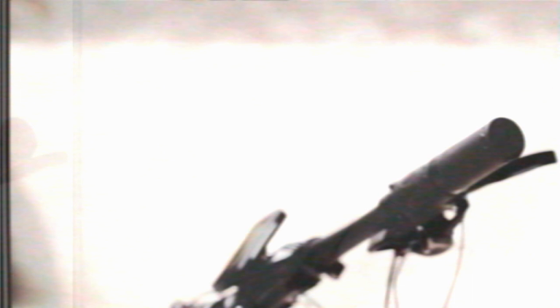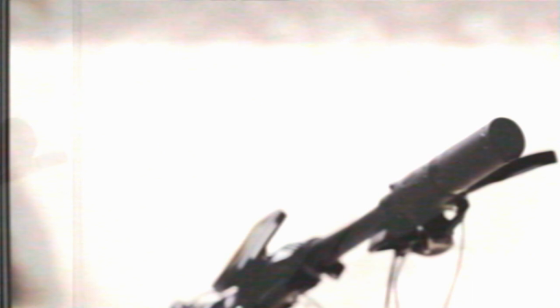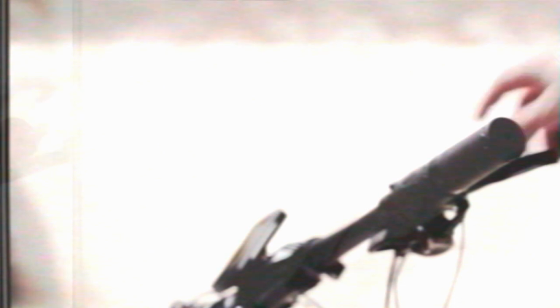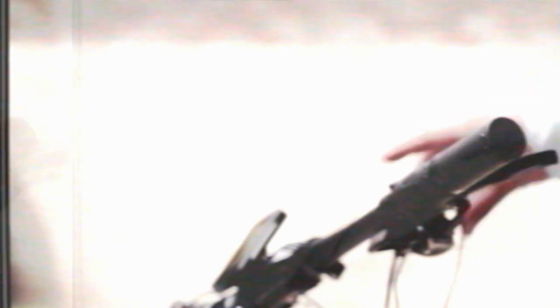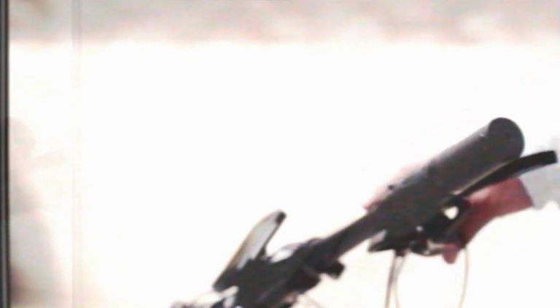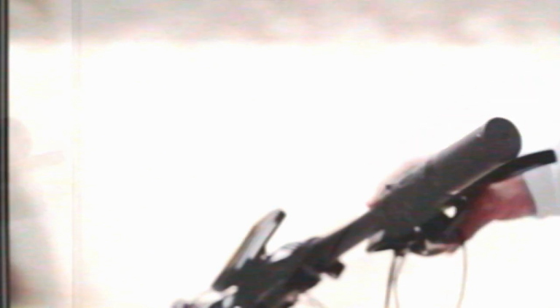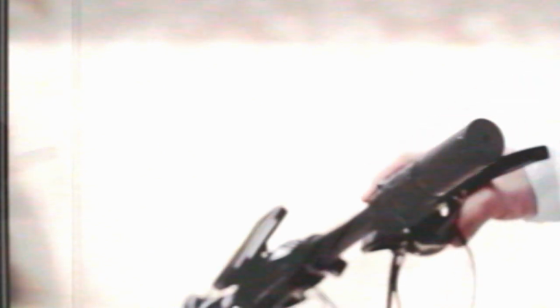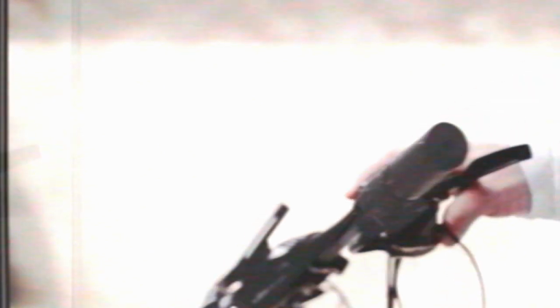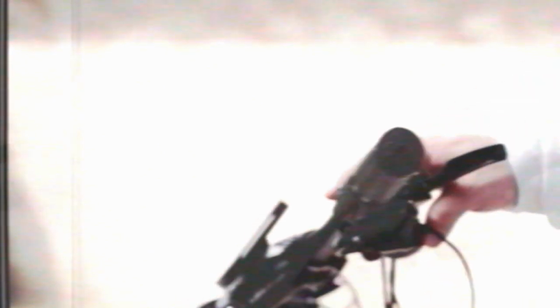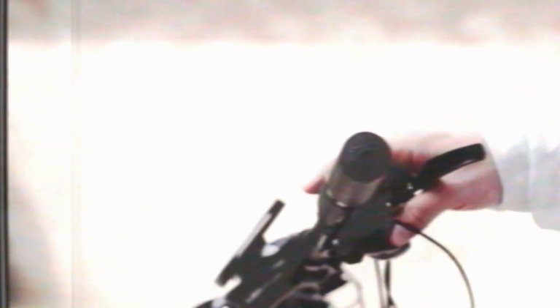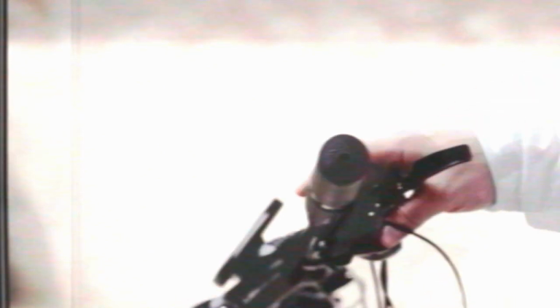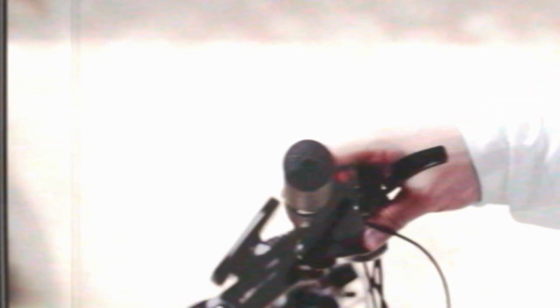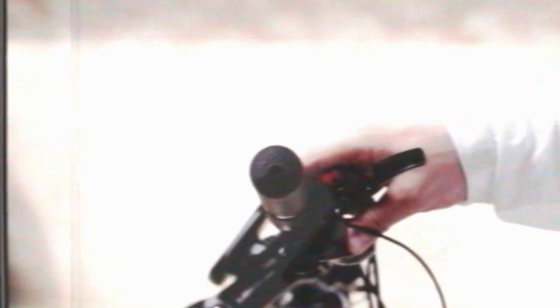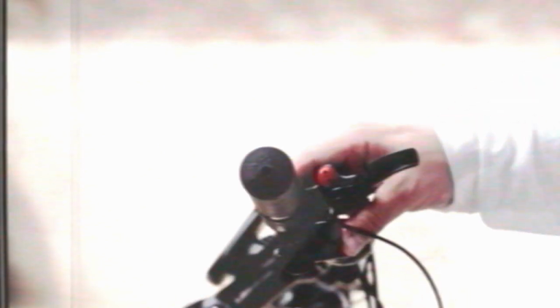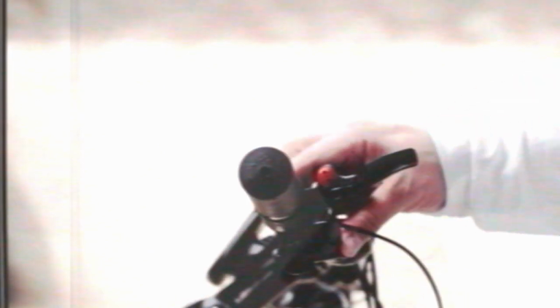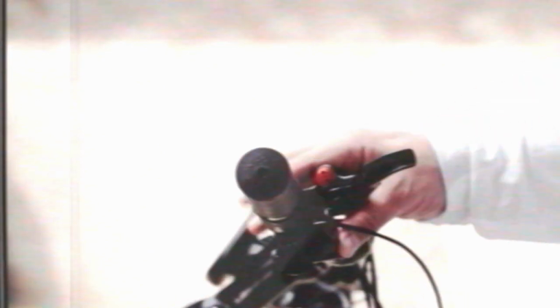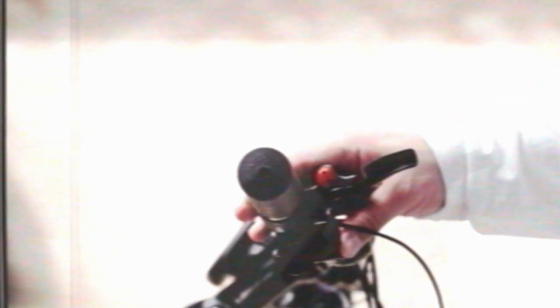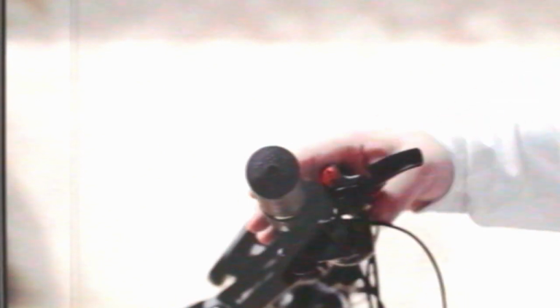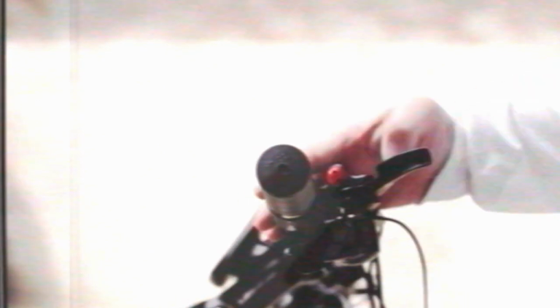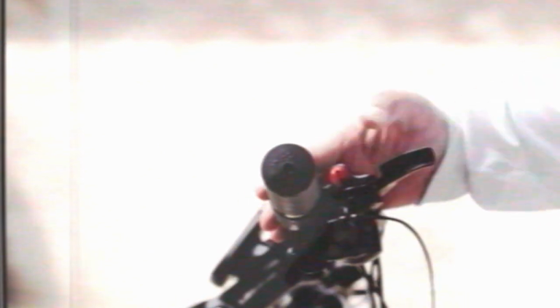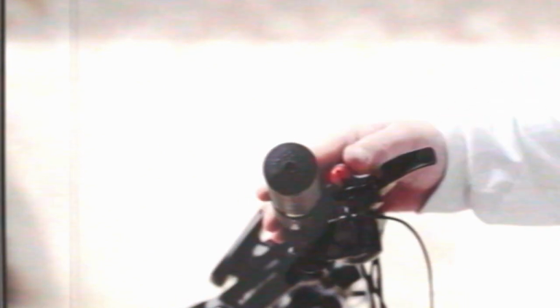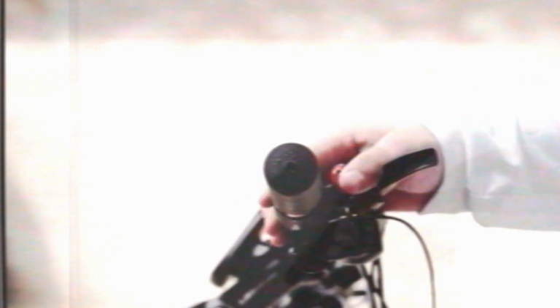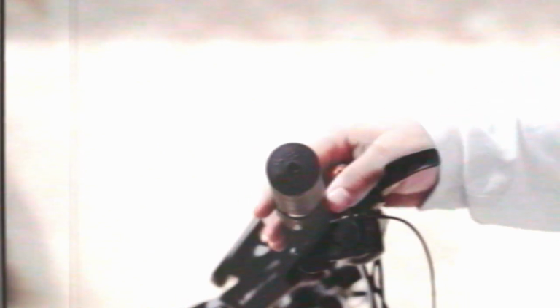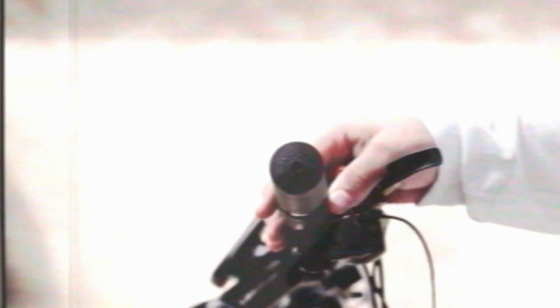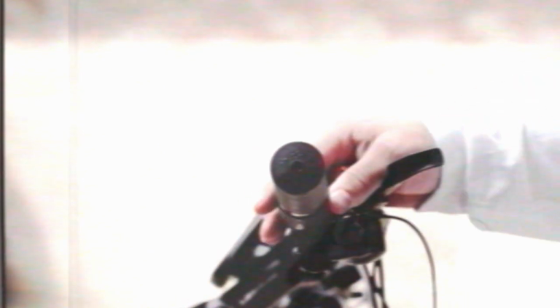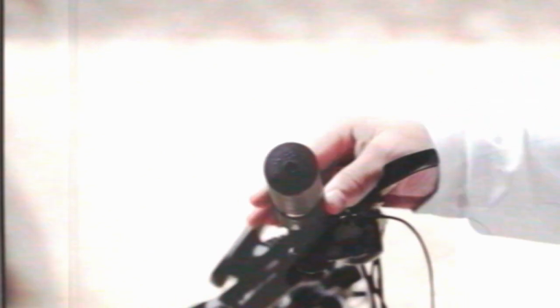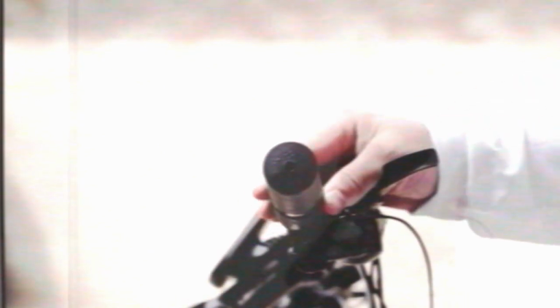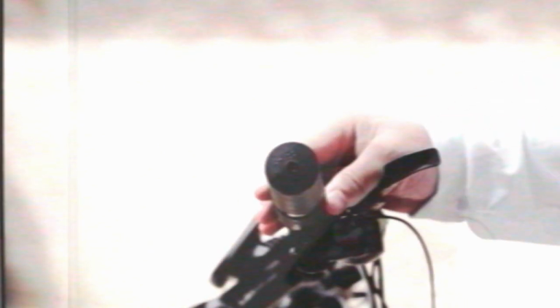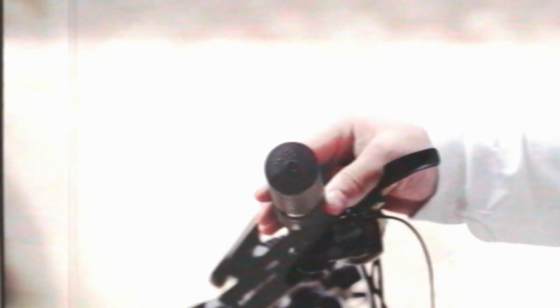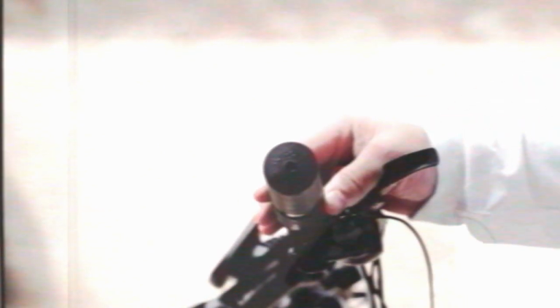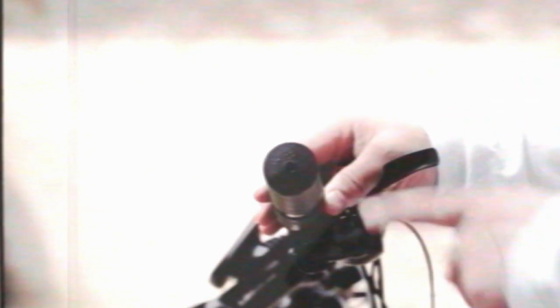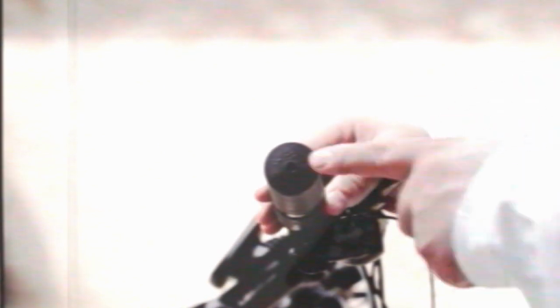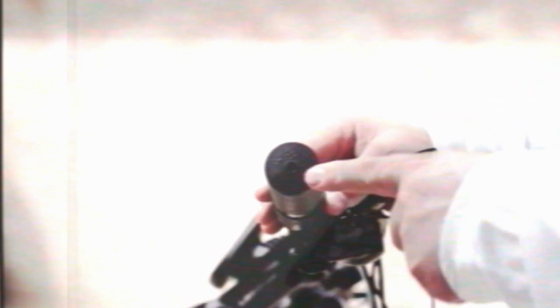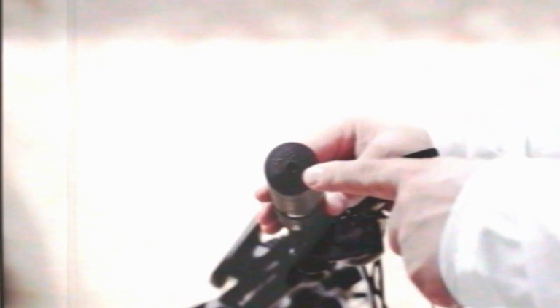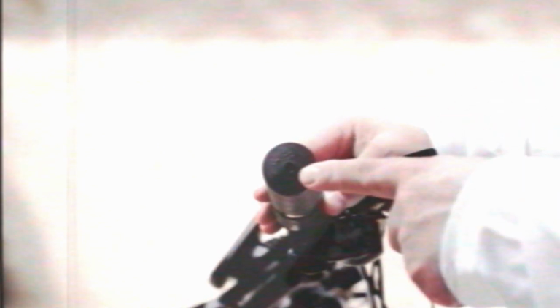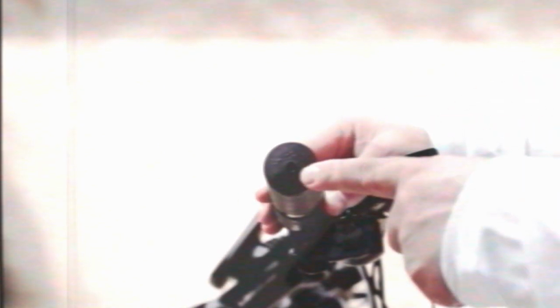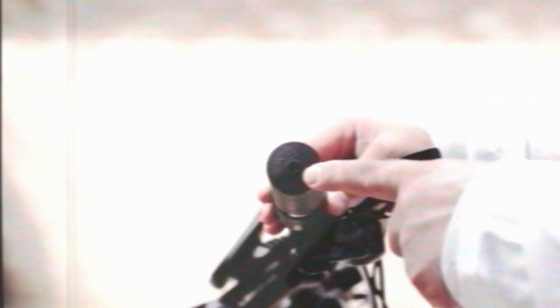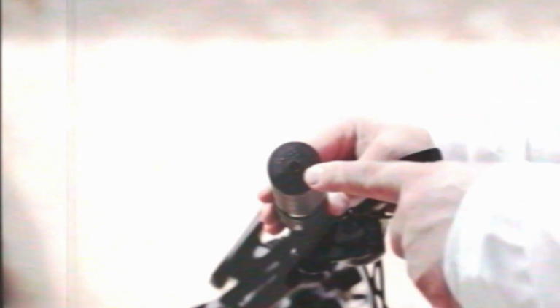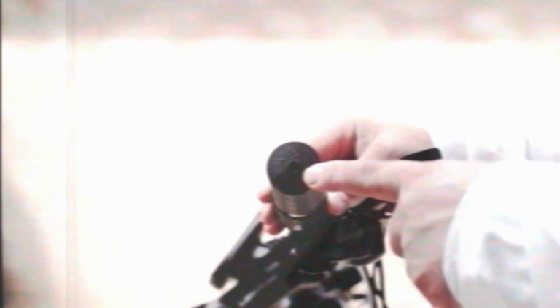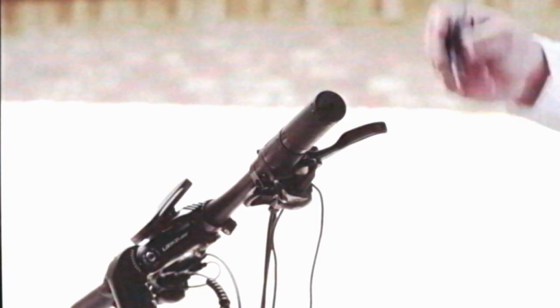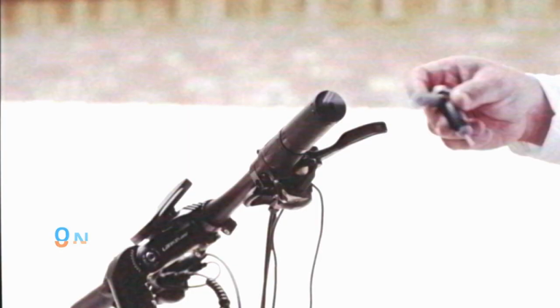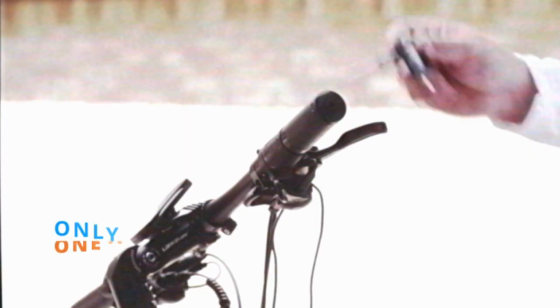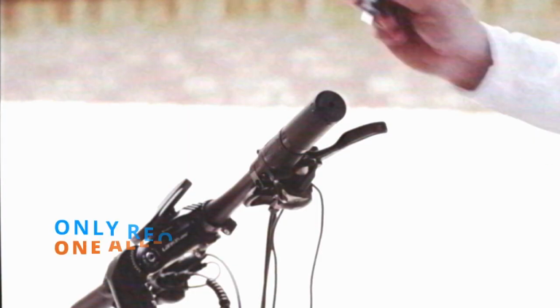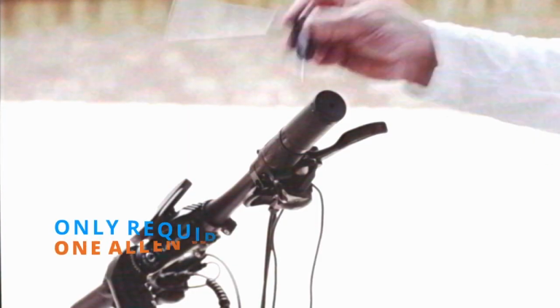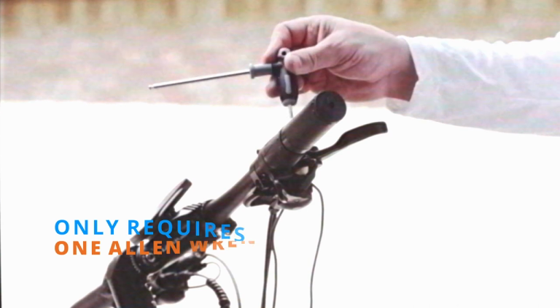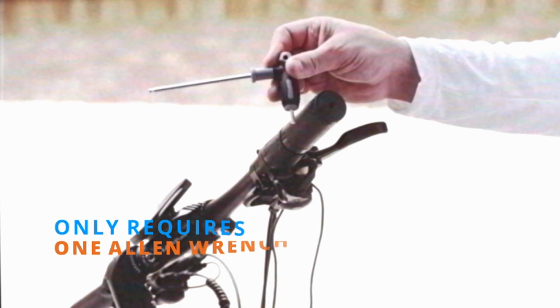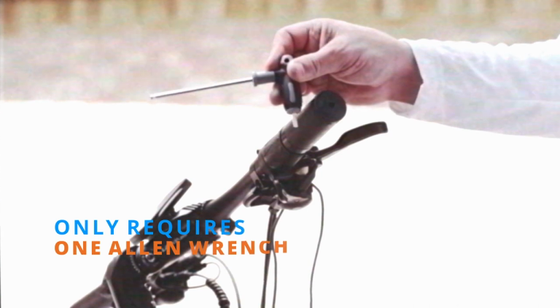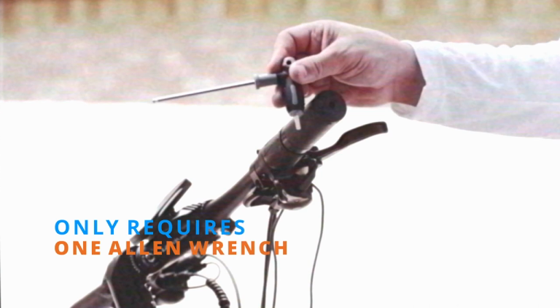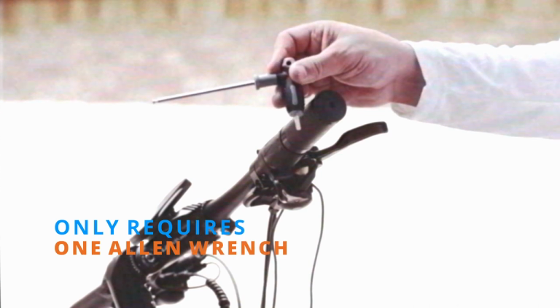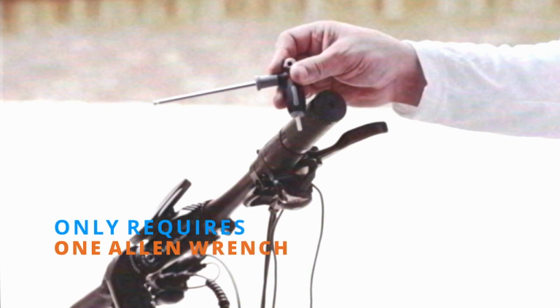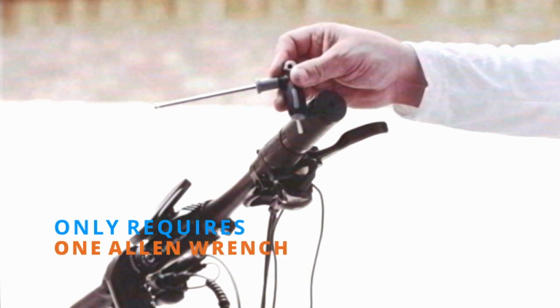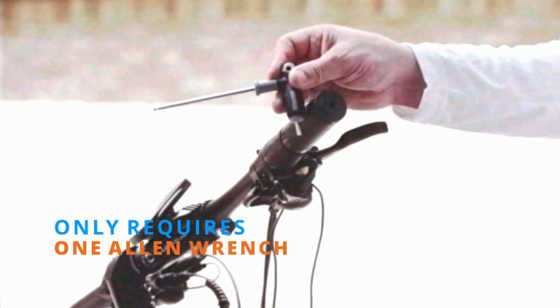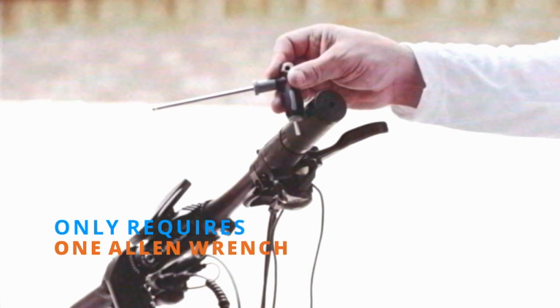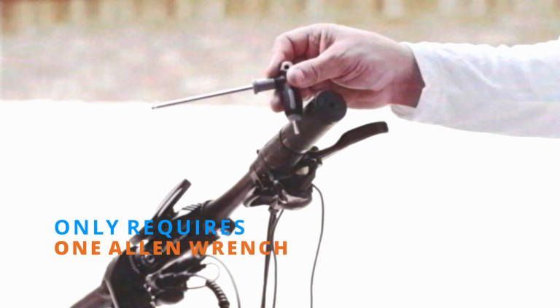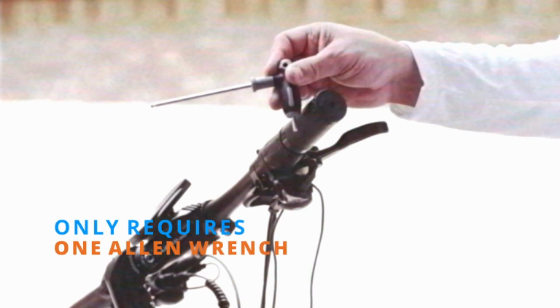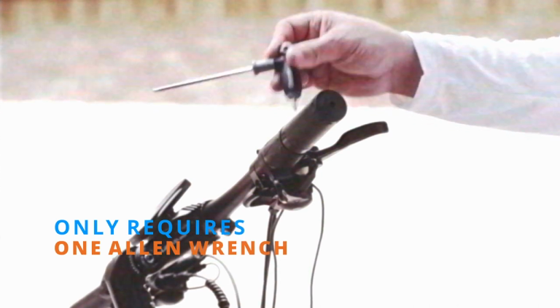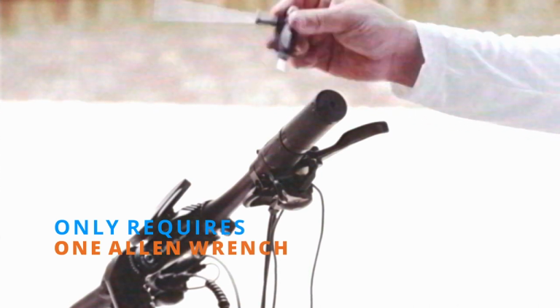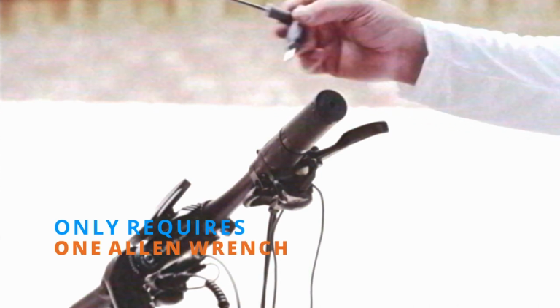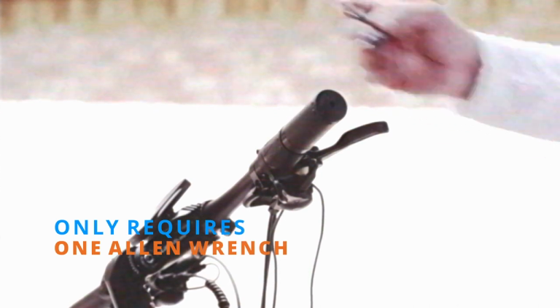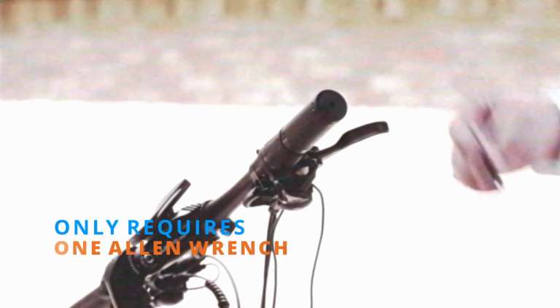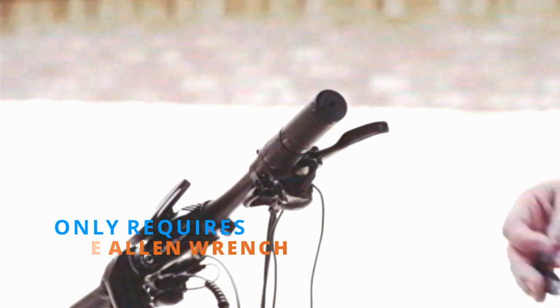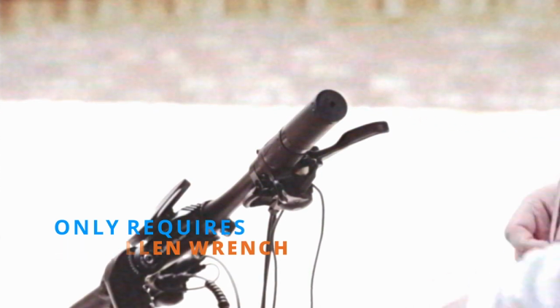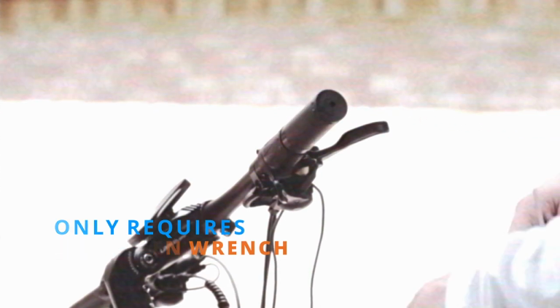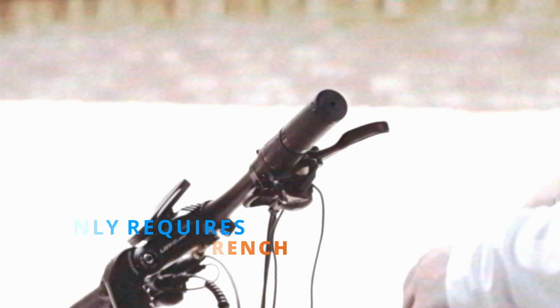Welcome back to SciRusher TV. Today we're going to show you how to uninstall and reinstall a new twist throttle. And we're only going to need one allen wrench.